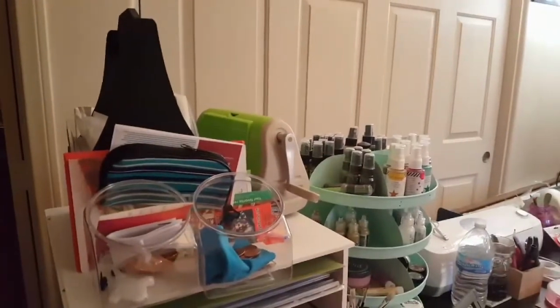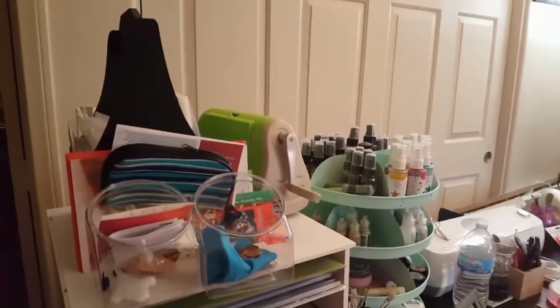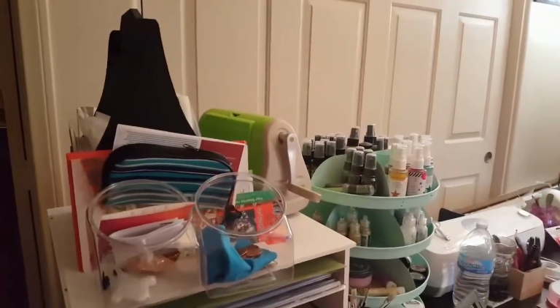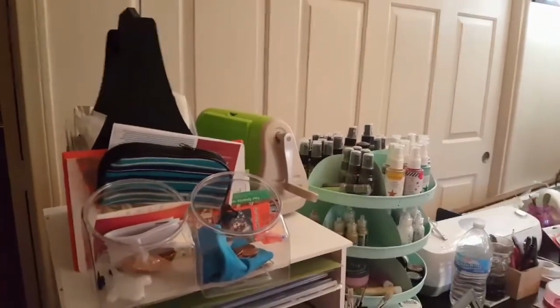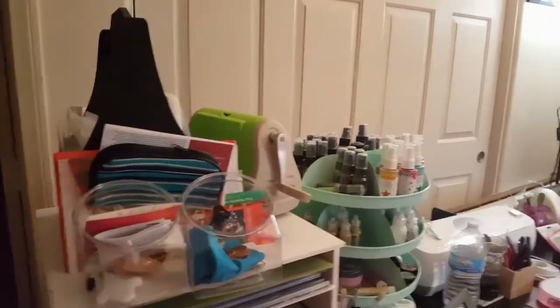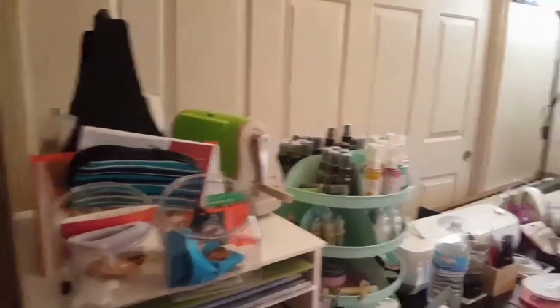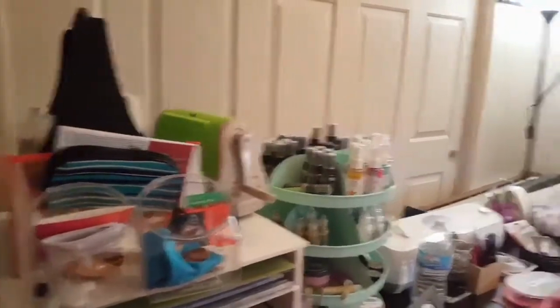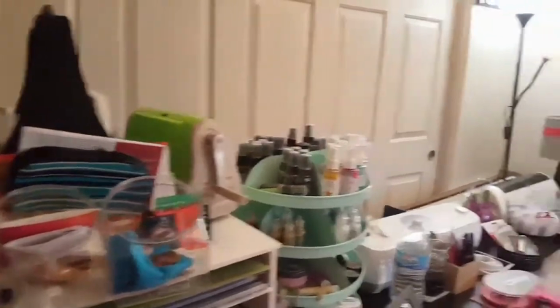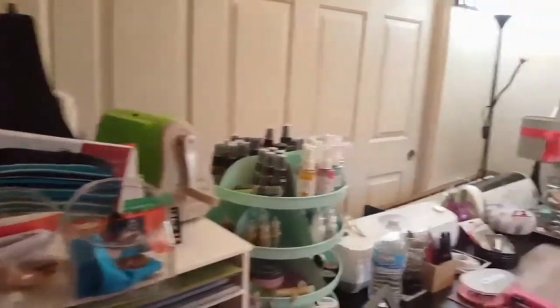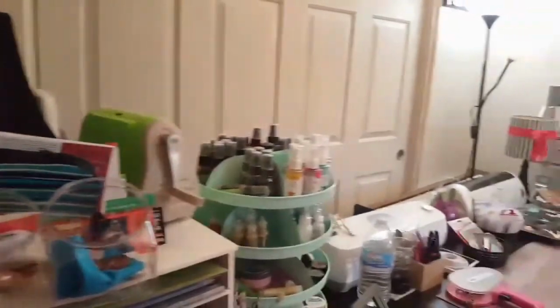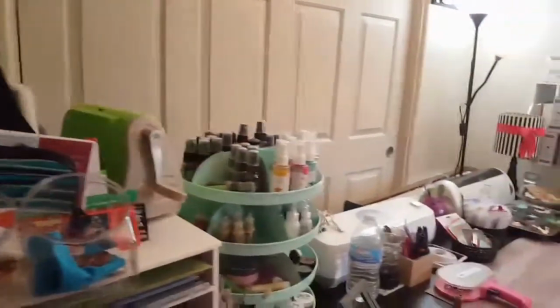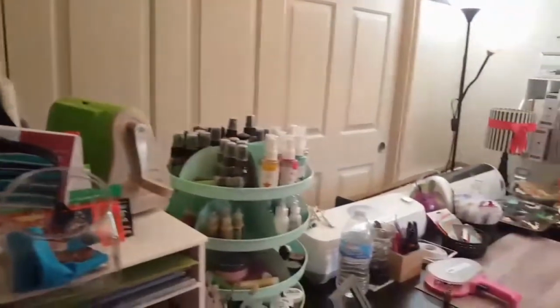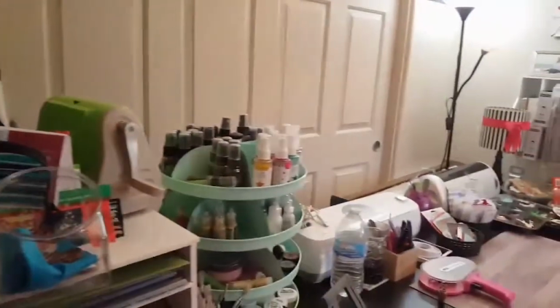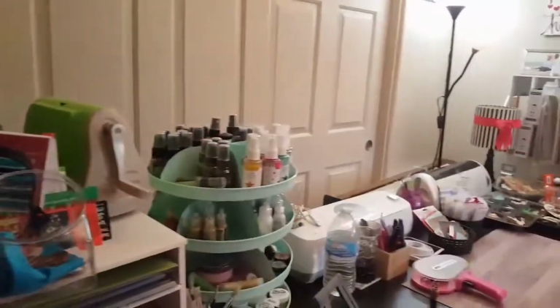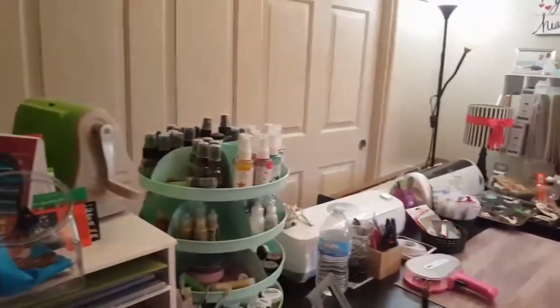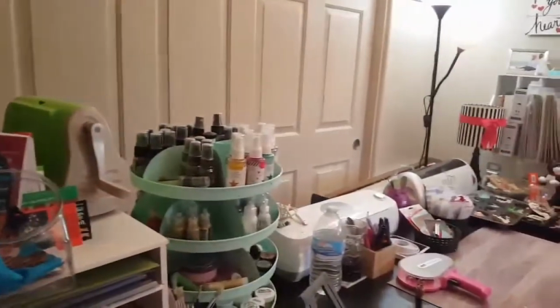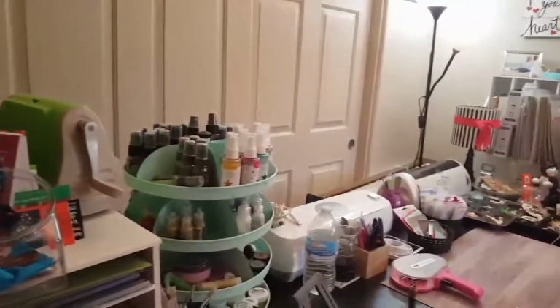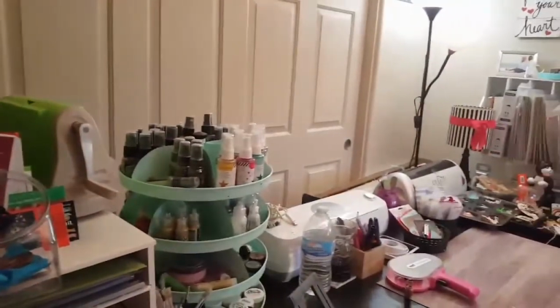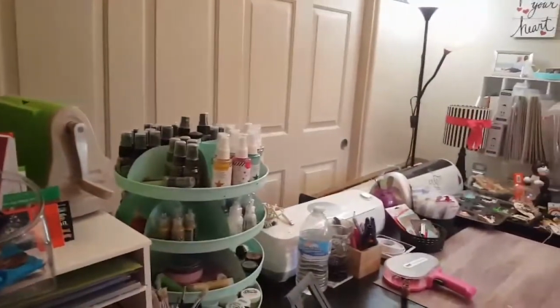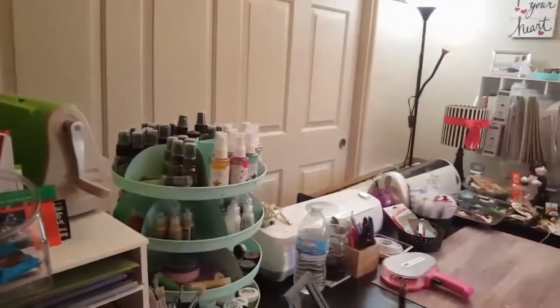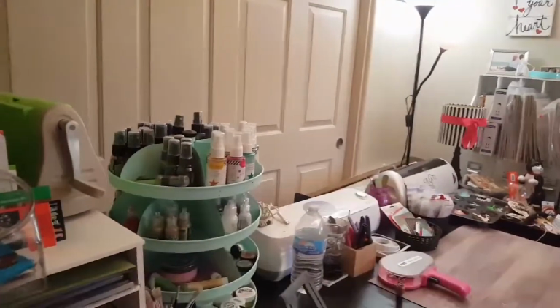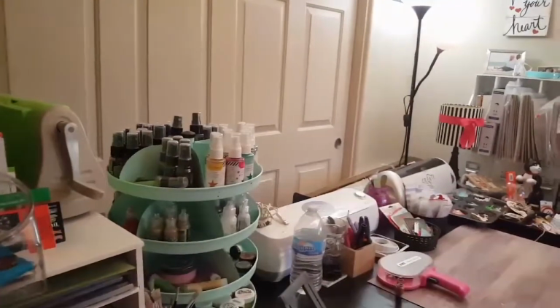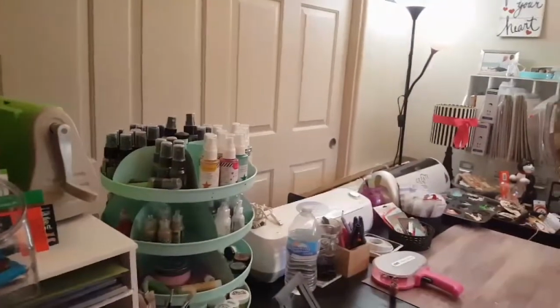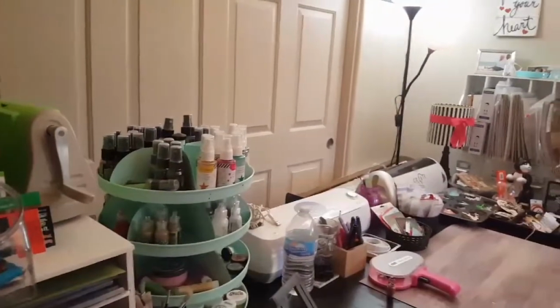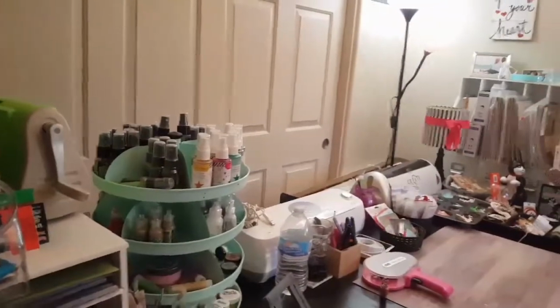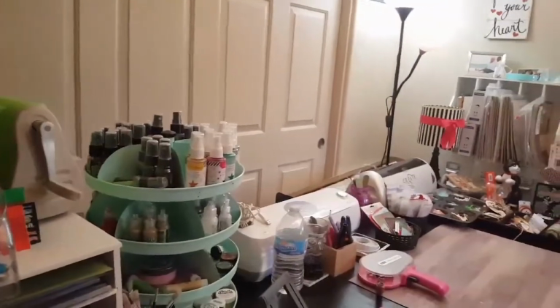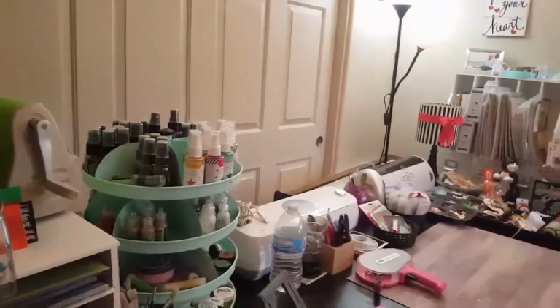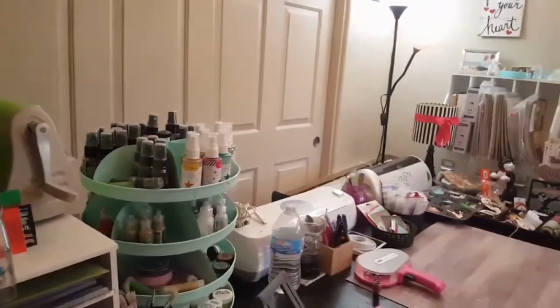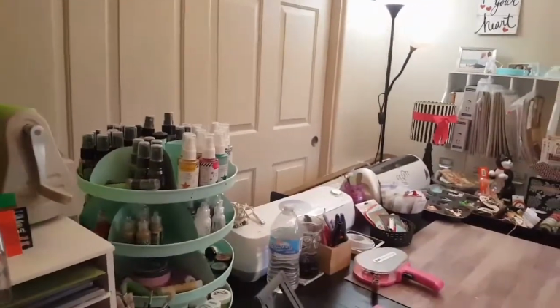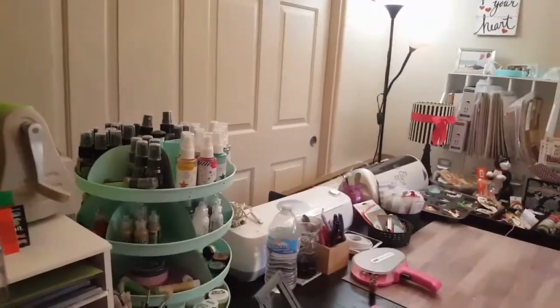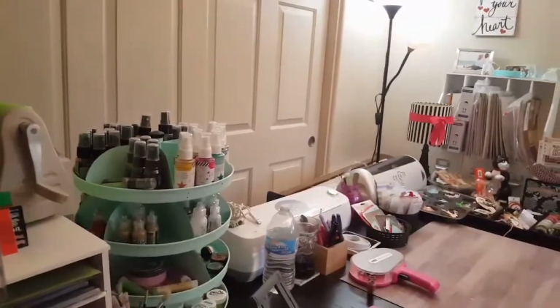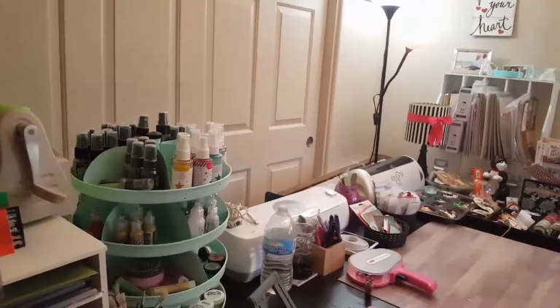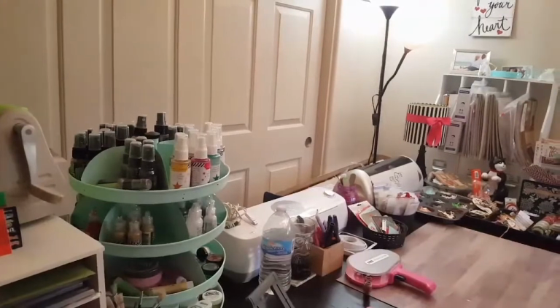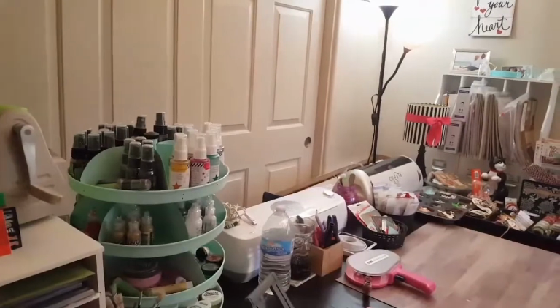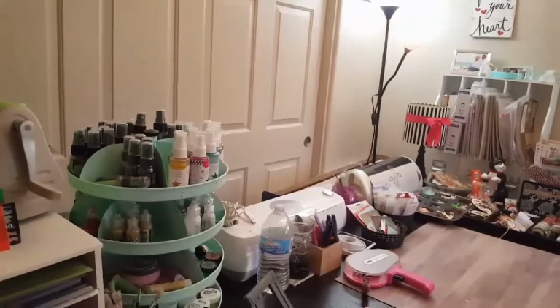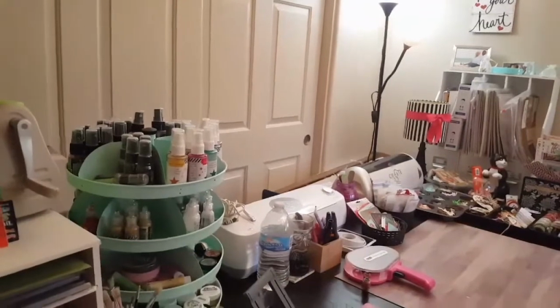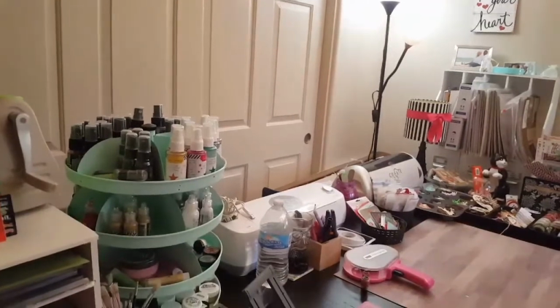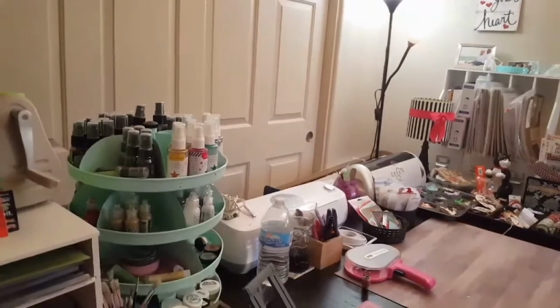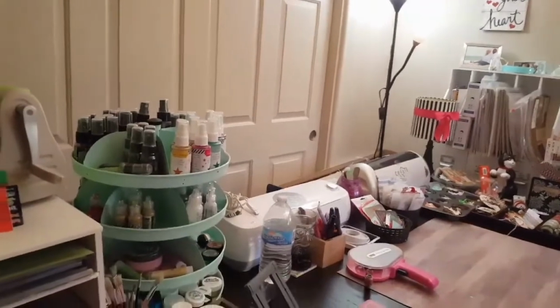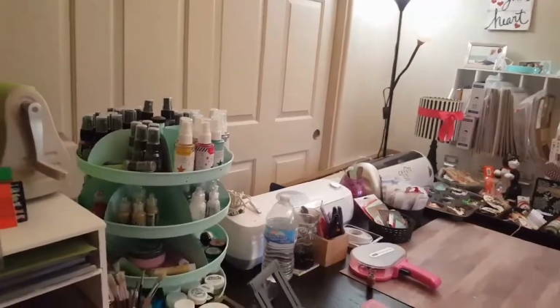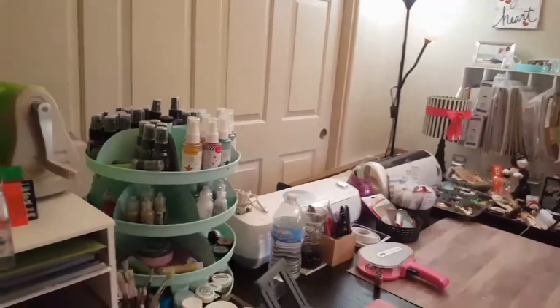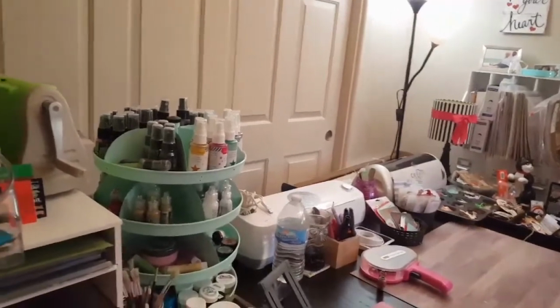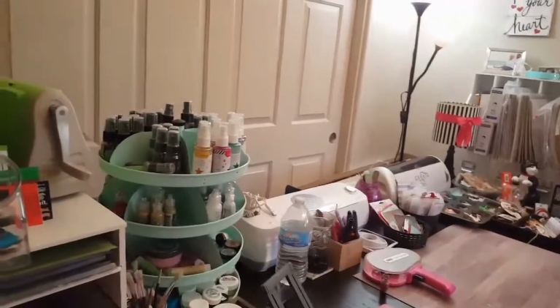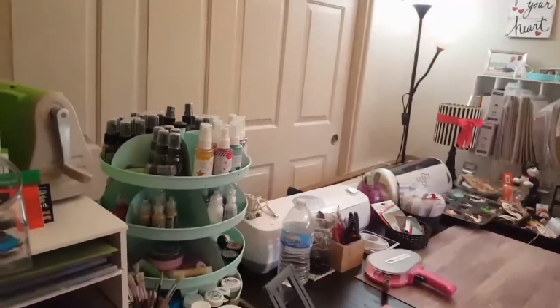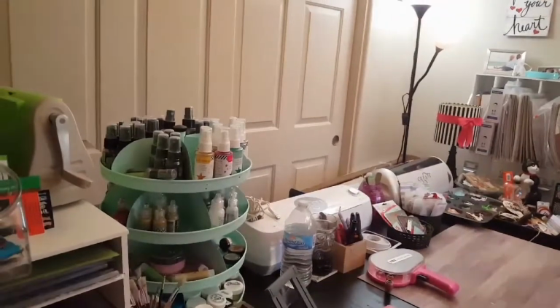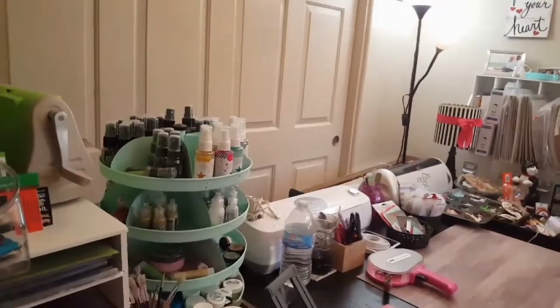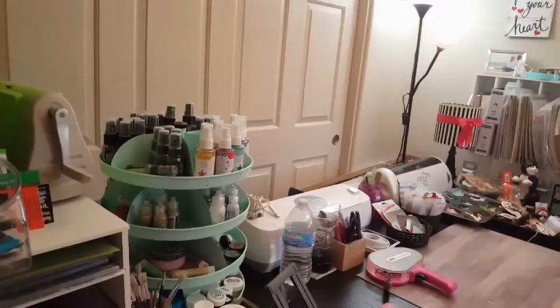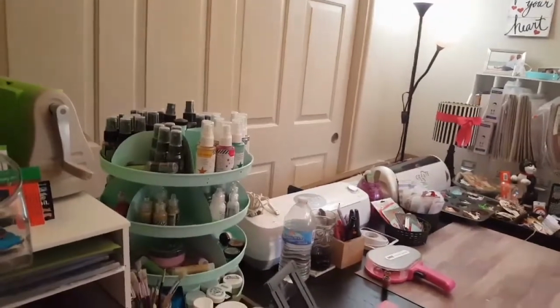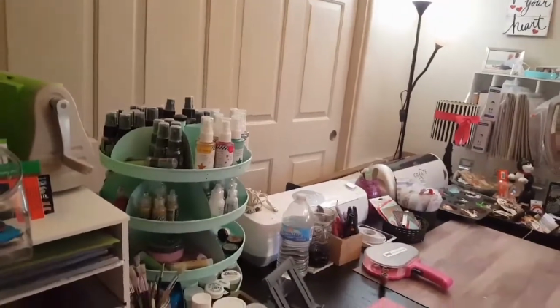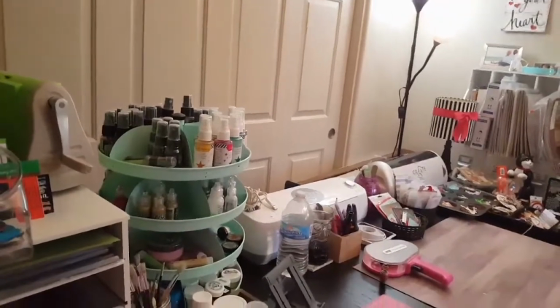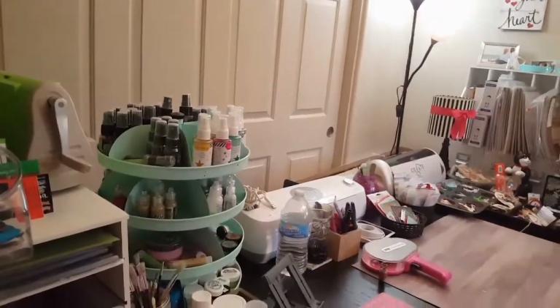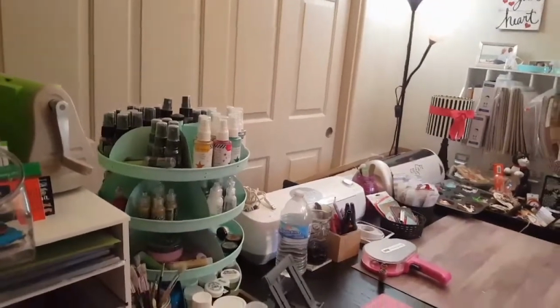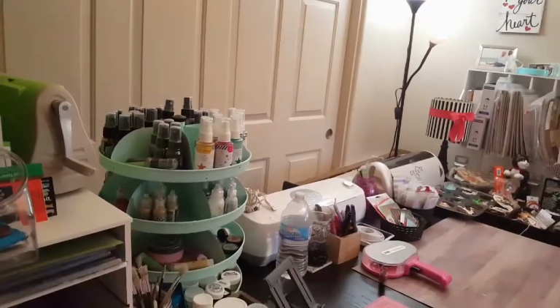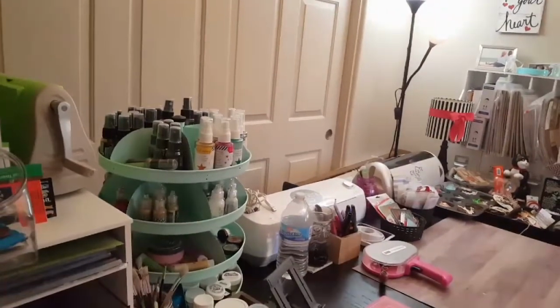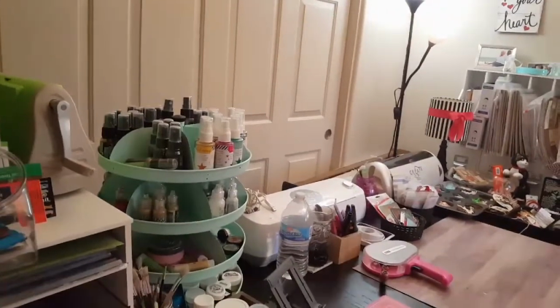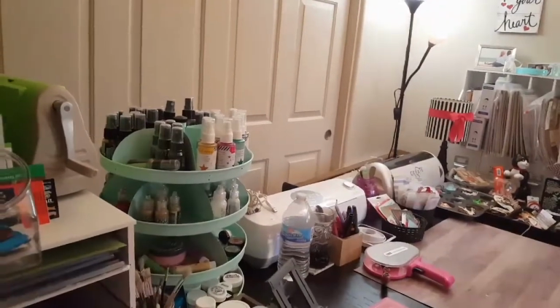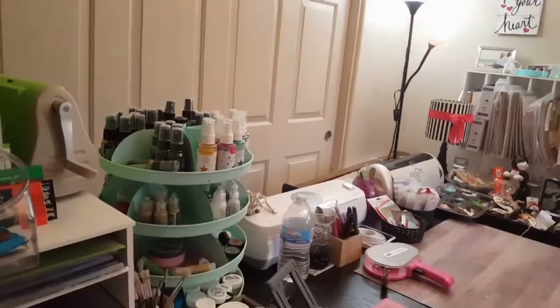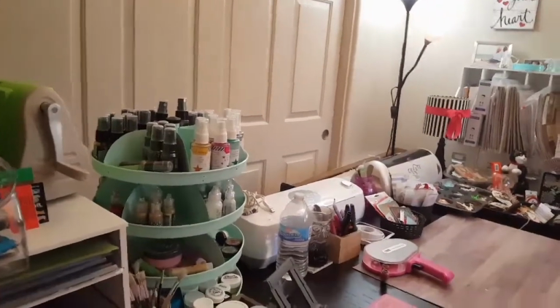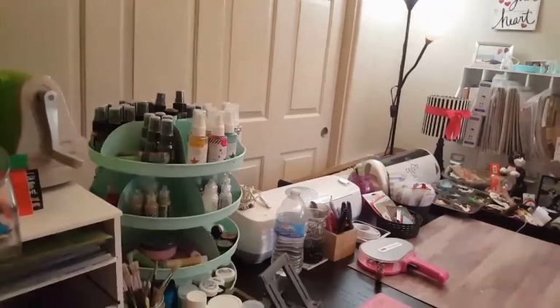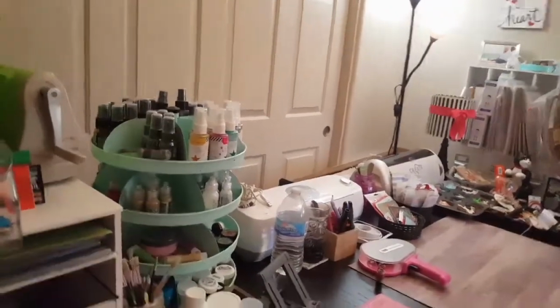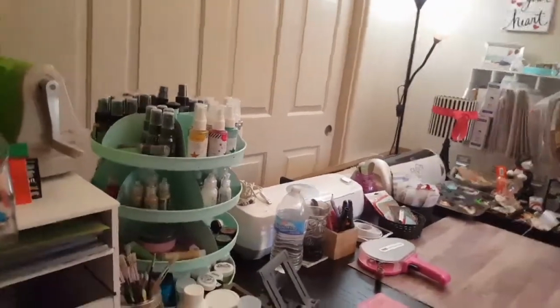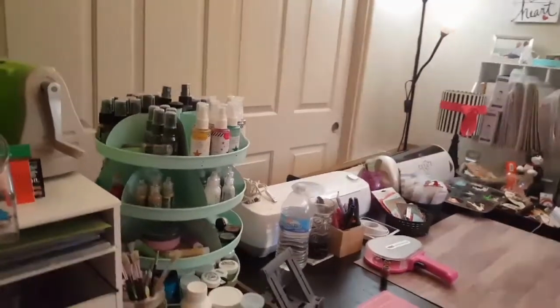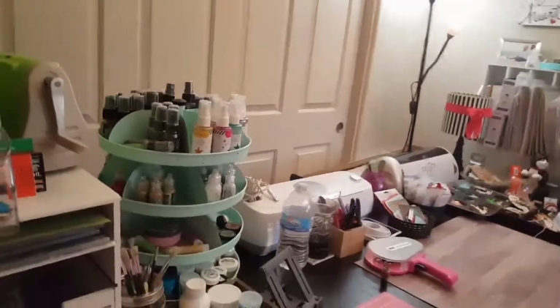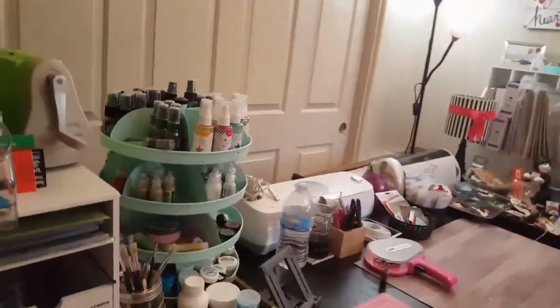Hi, welcome back to my channel. I'm here in my scrapbook room. I'm going to show you how I have my stuff set up for my December Daily to work.